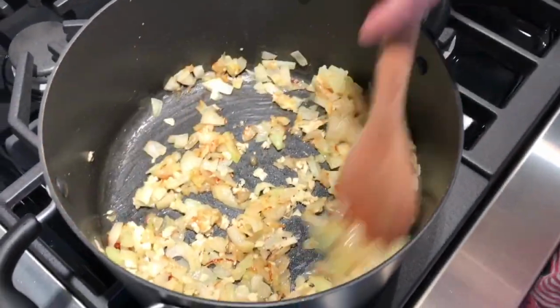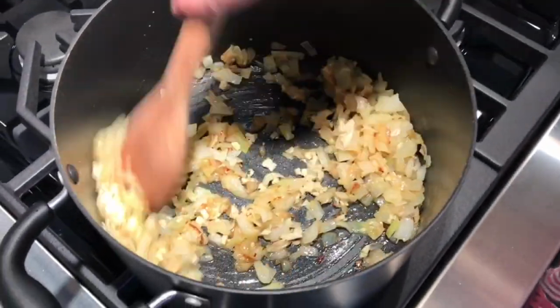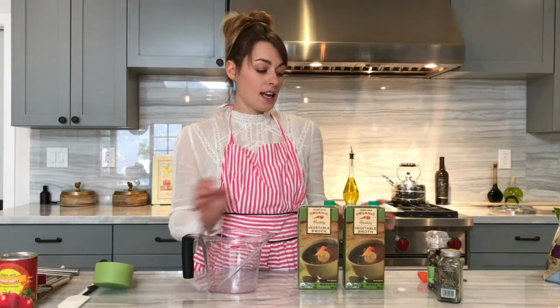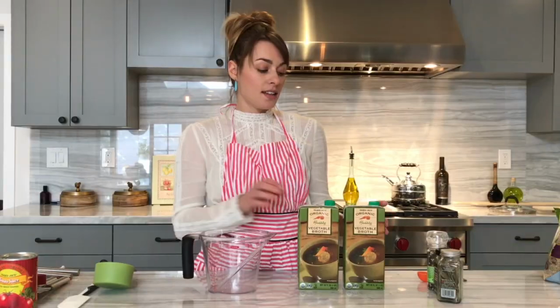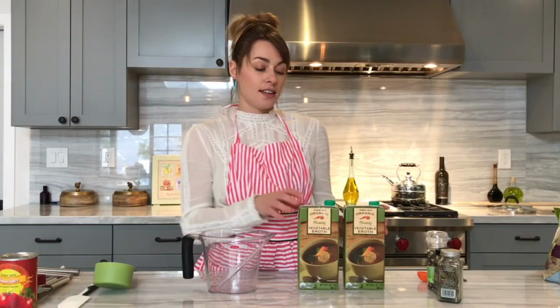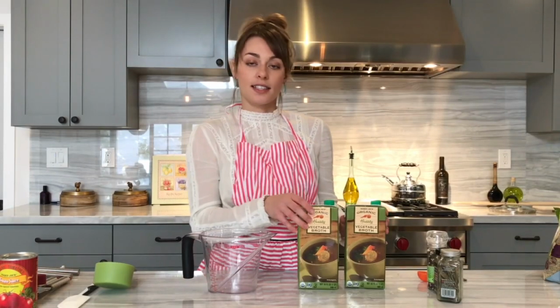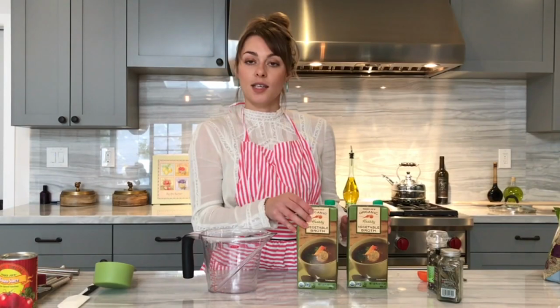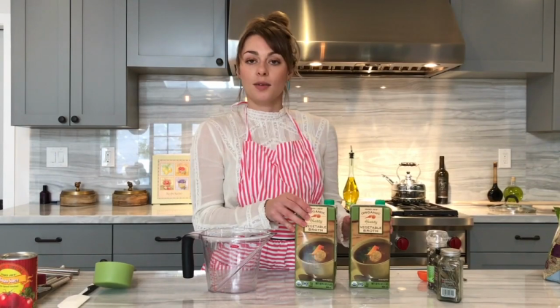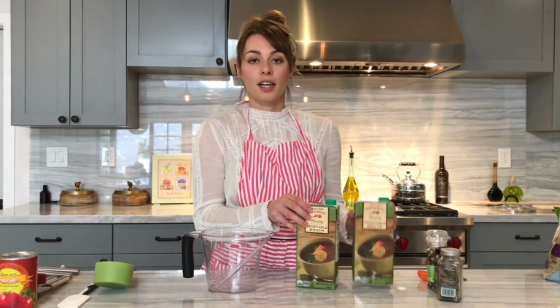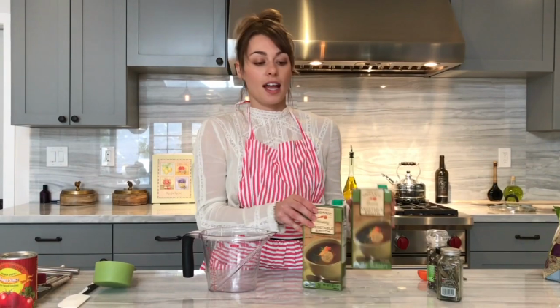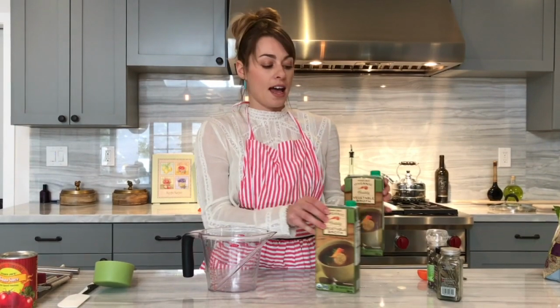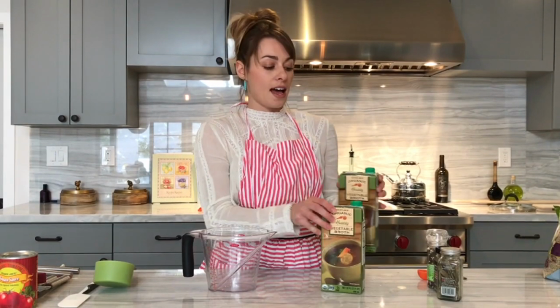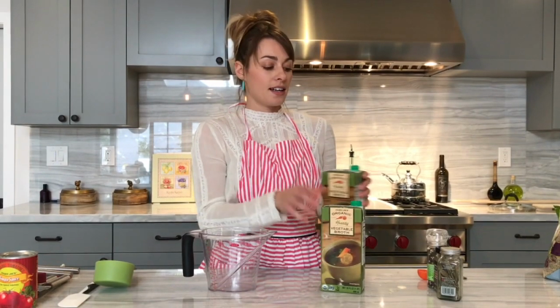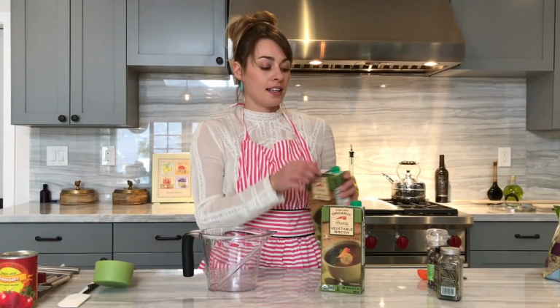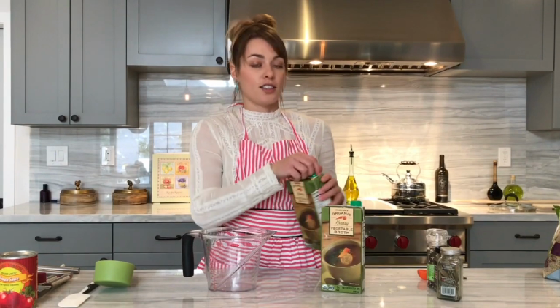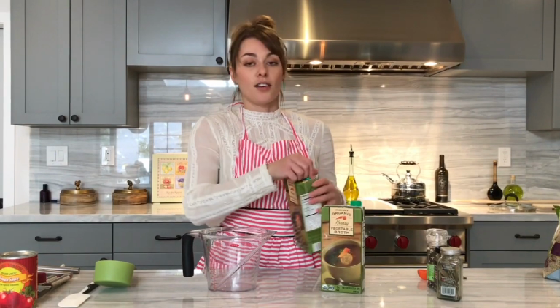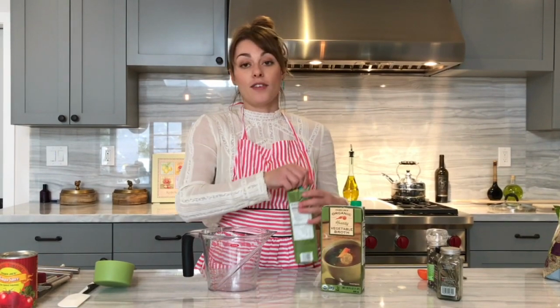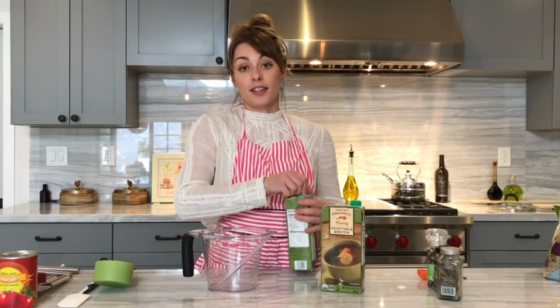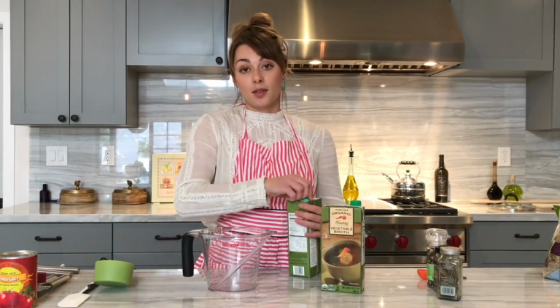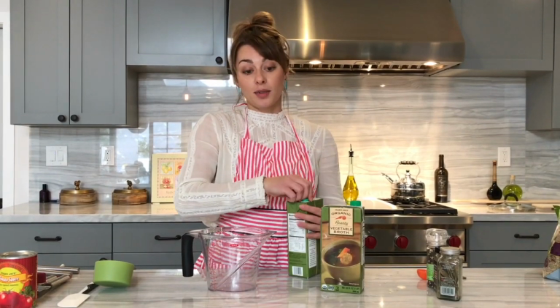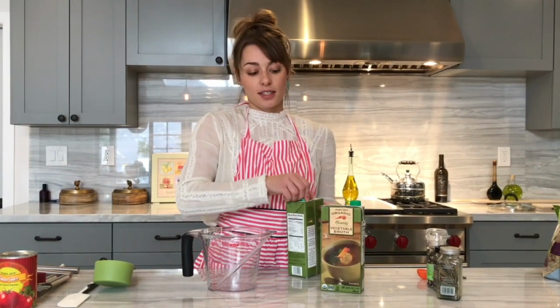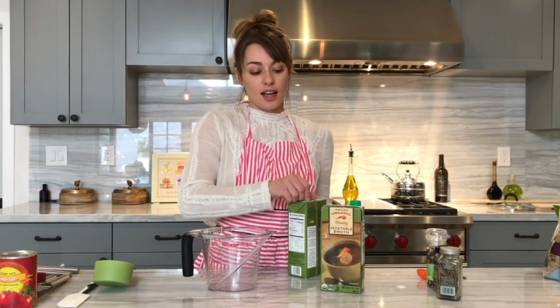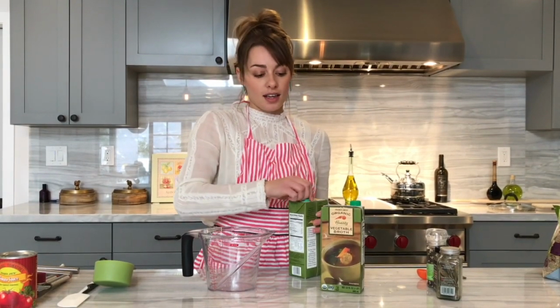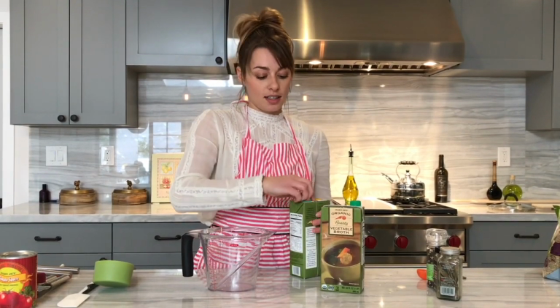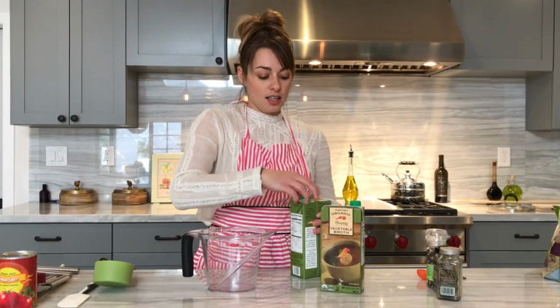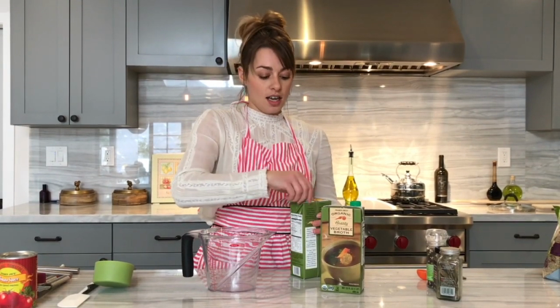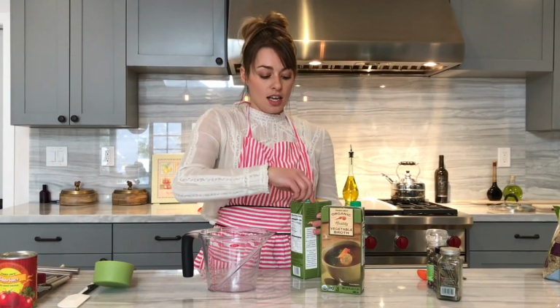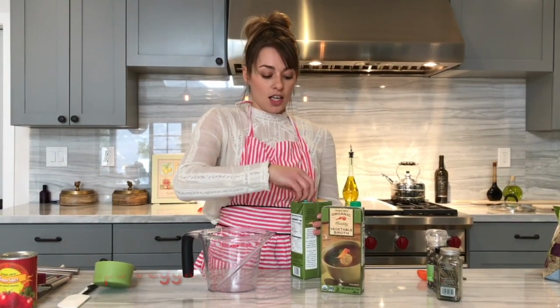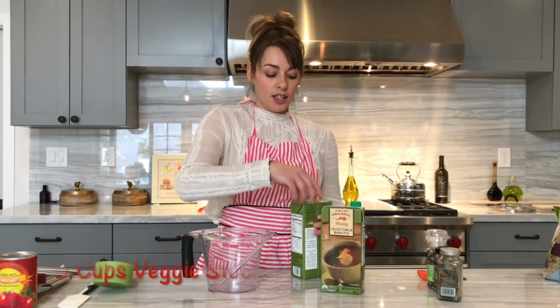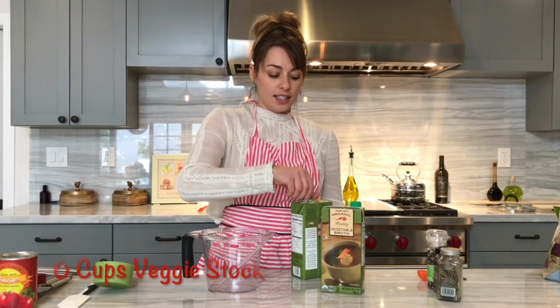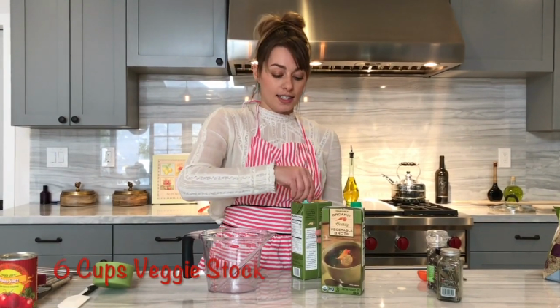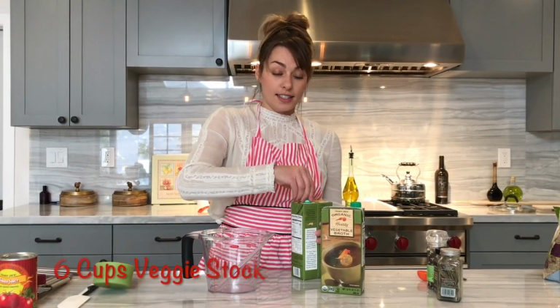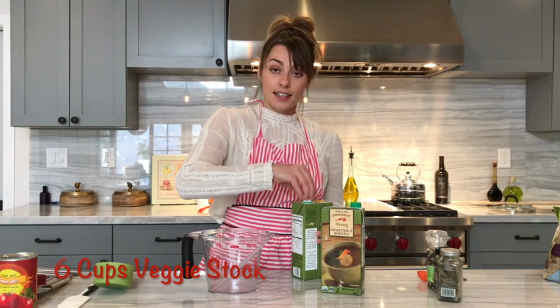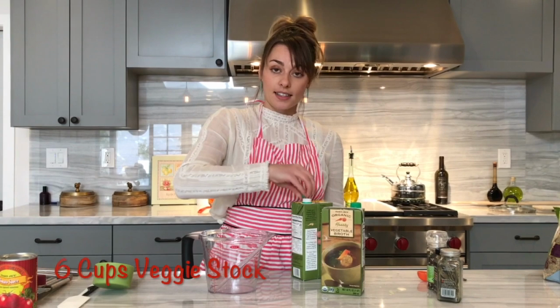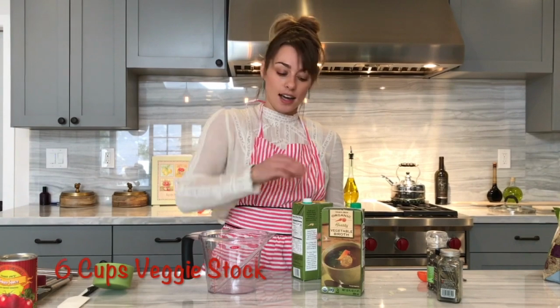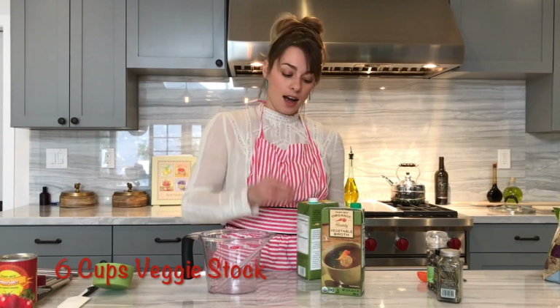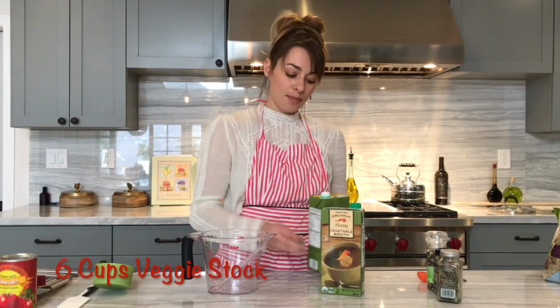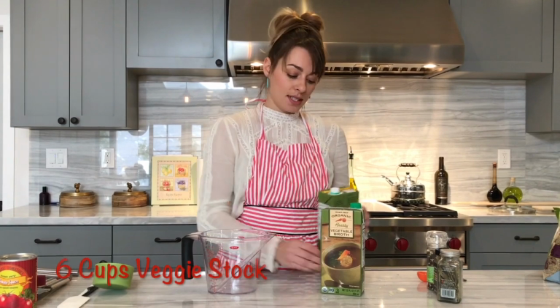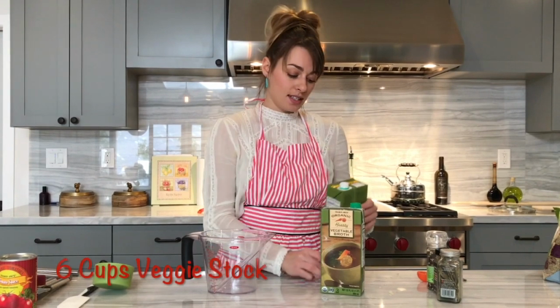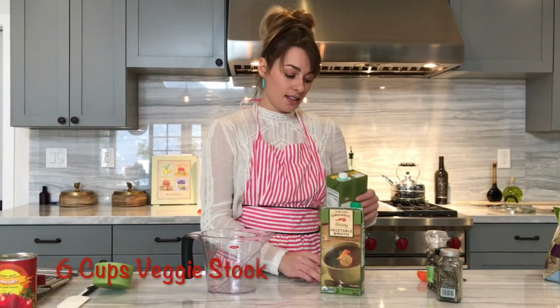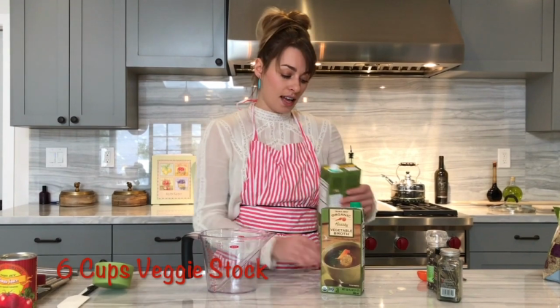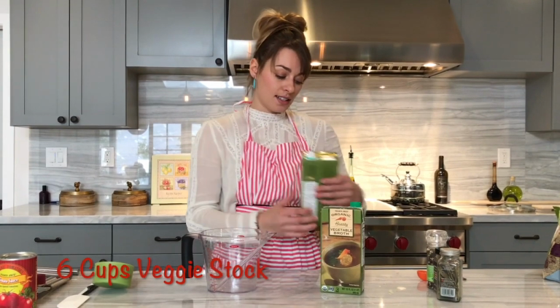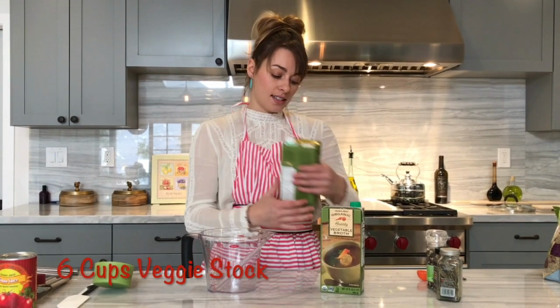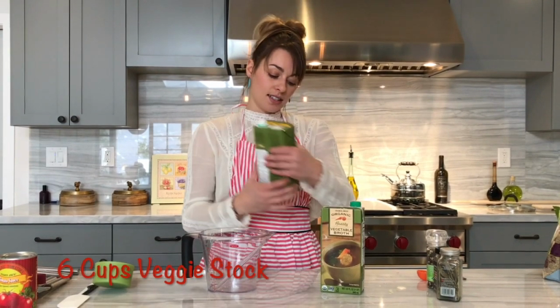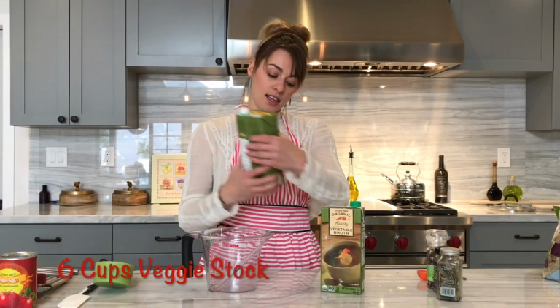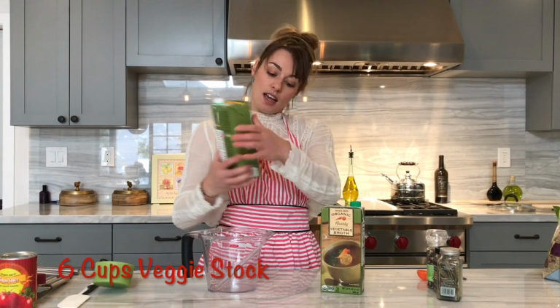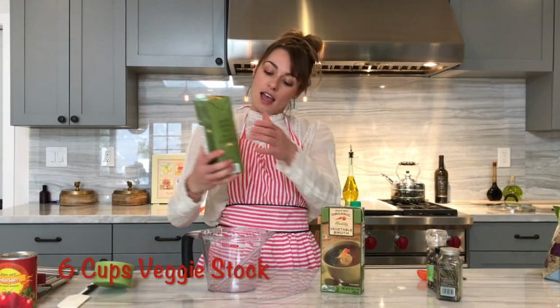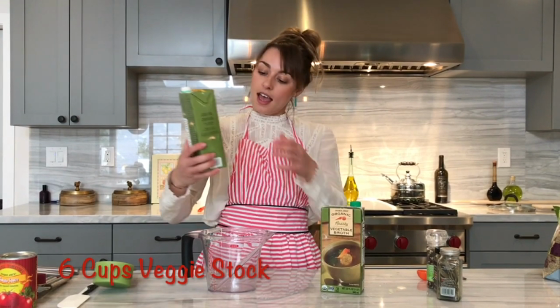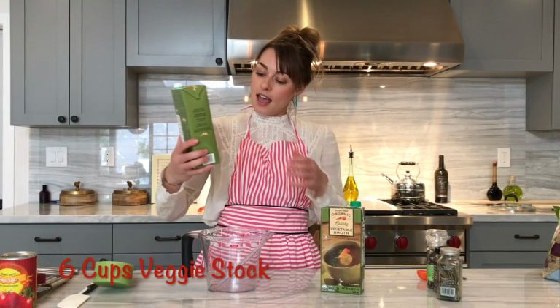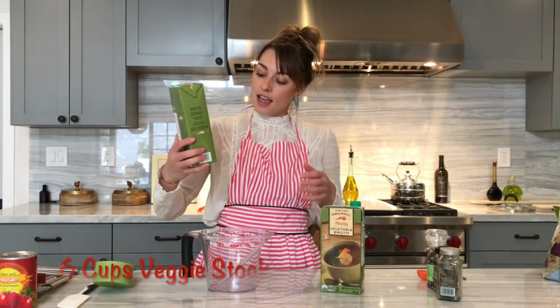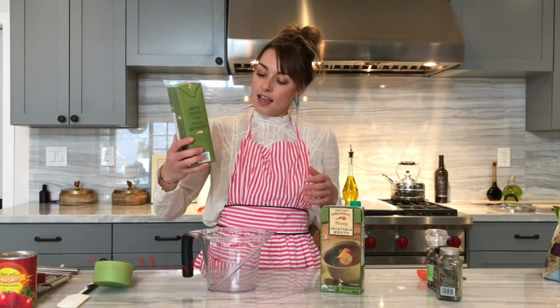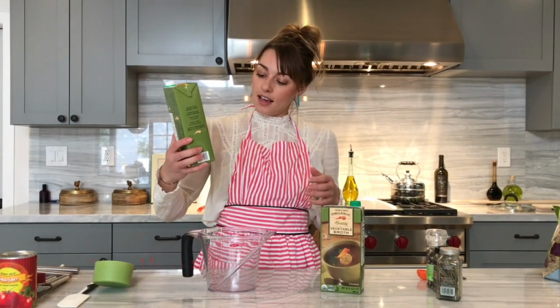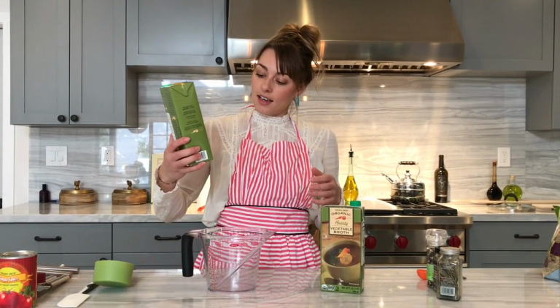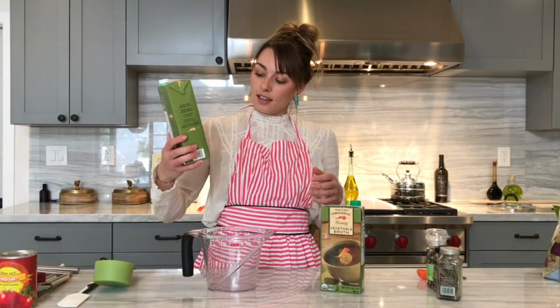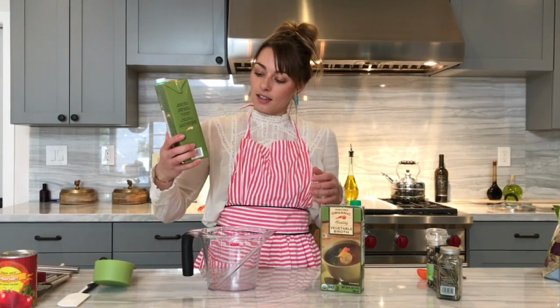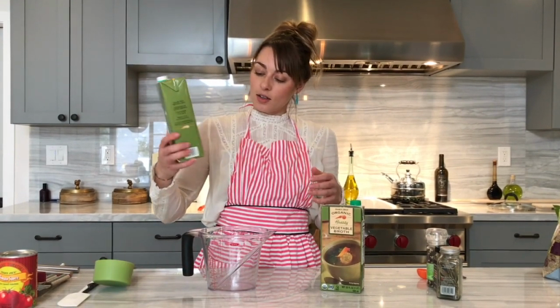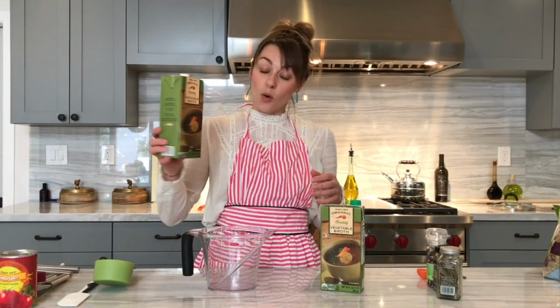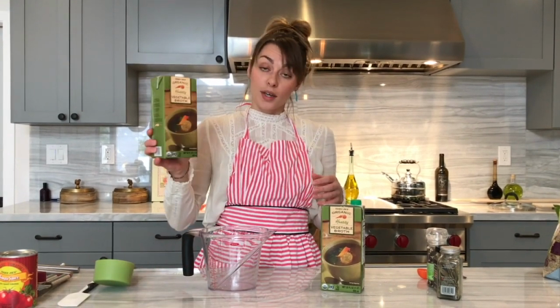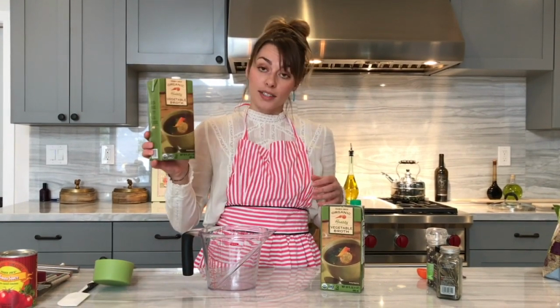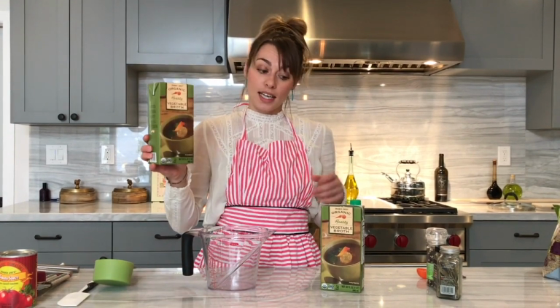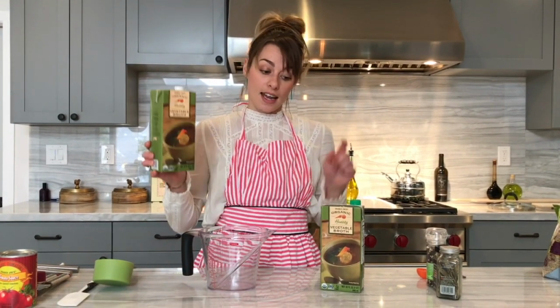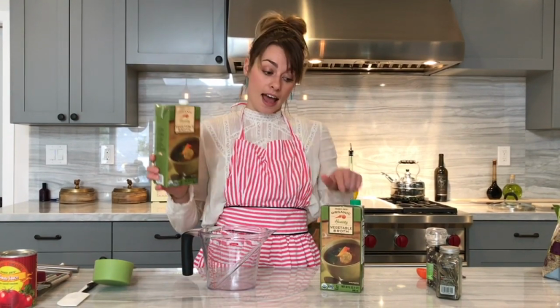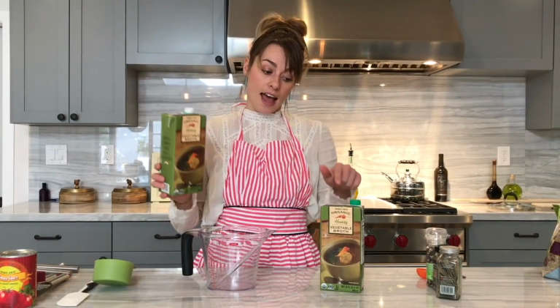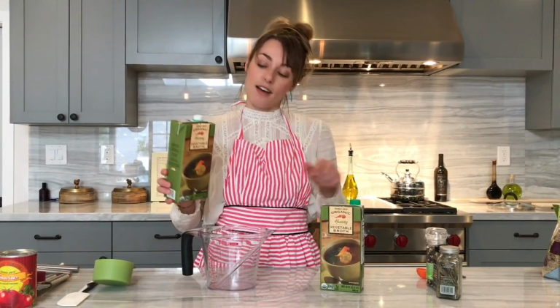The next thing we're gonna add is our vegetable stock. You need six cups — that's a quart and a half.